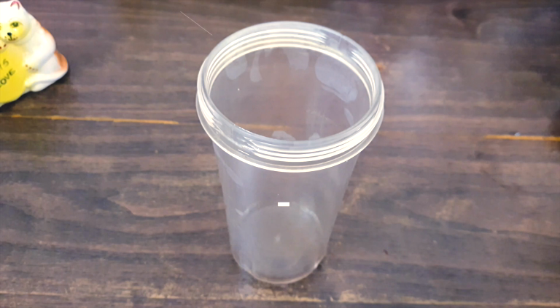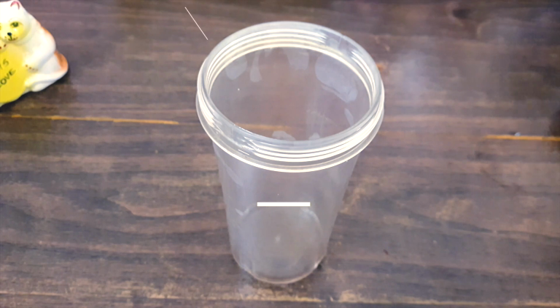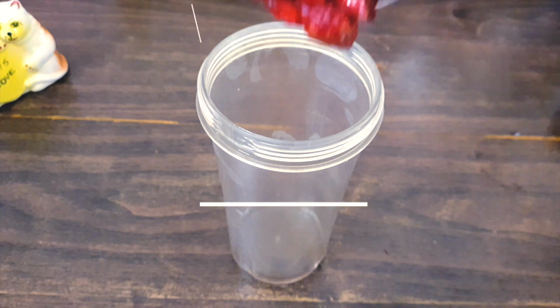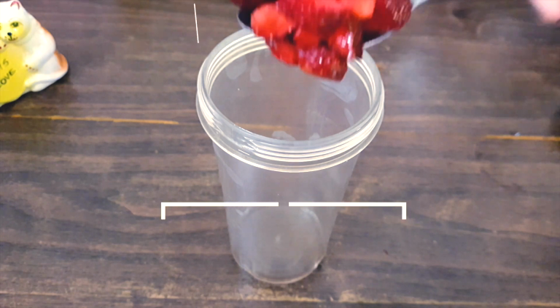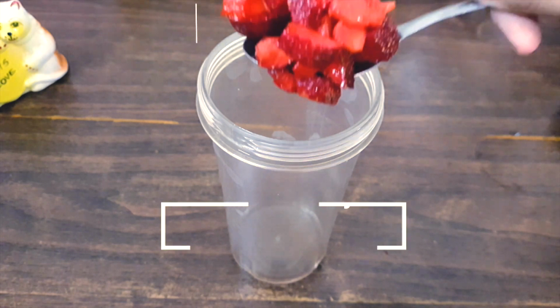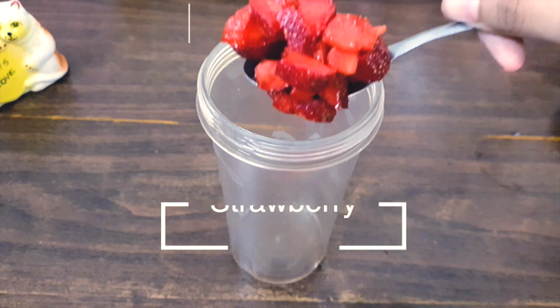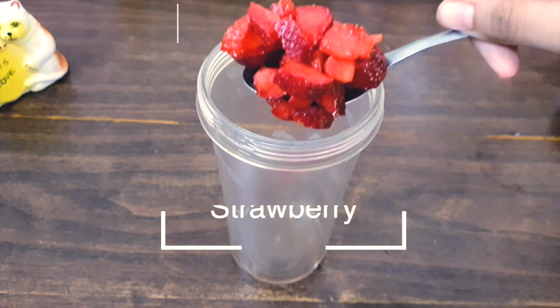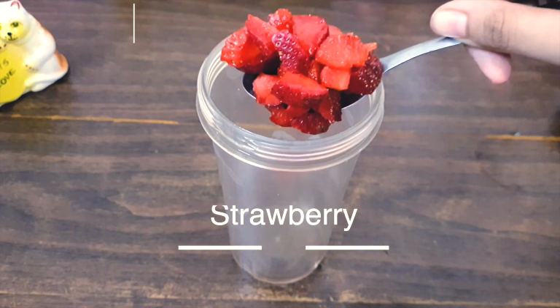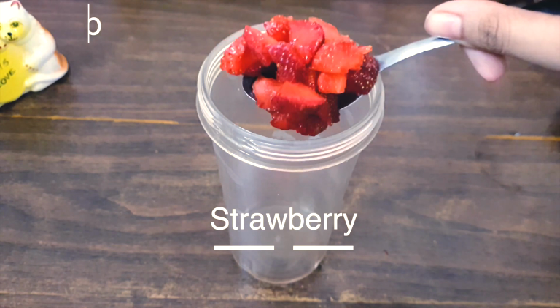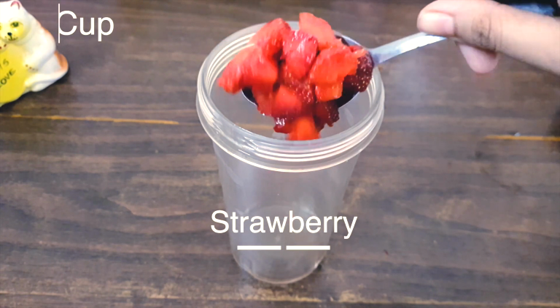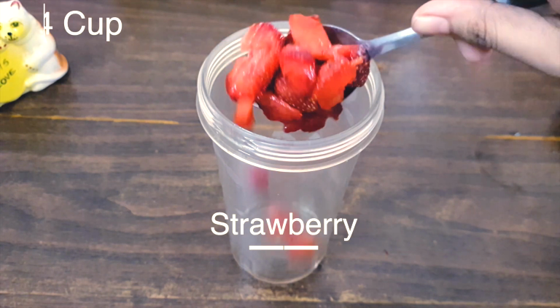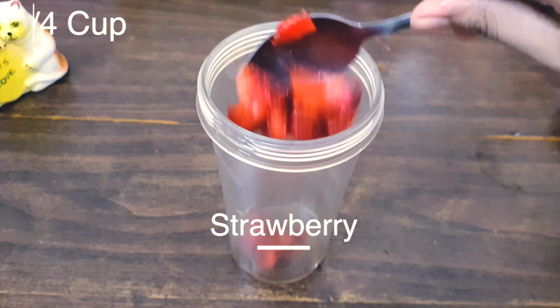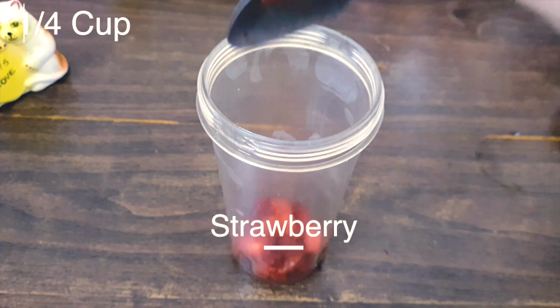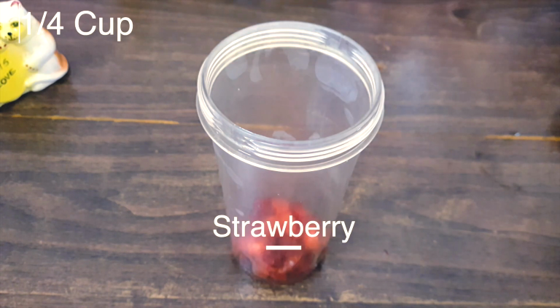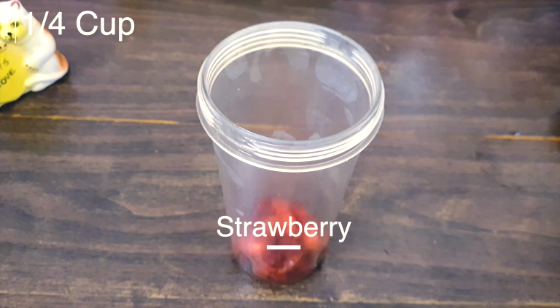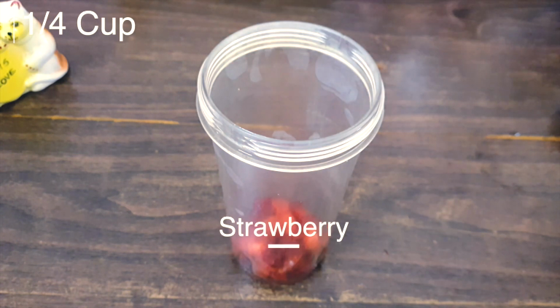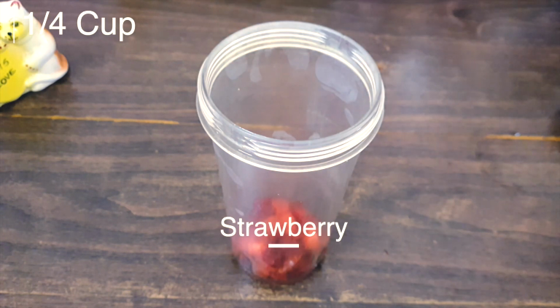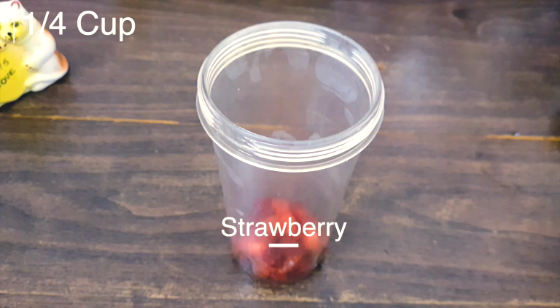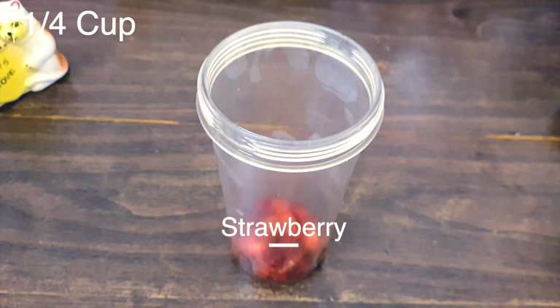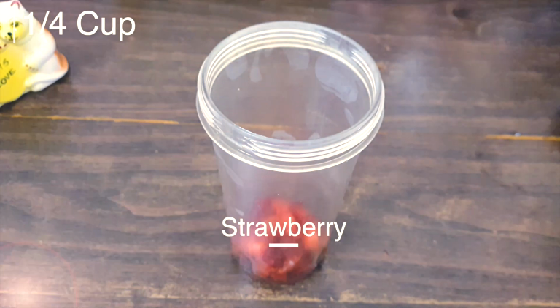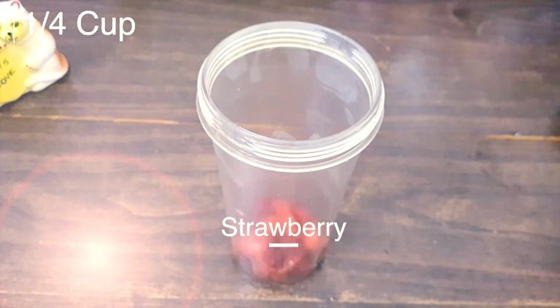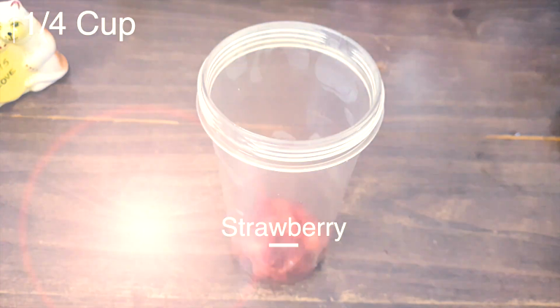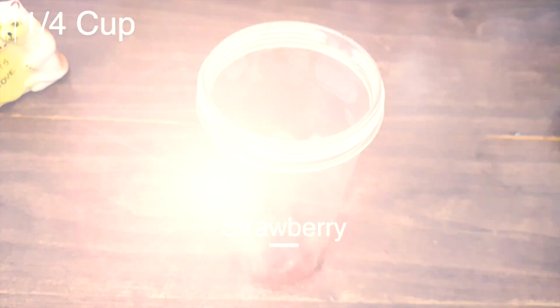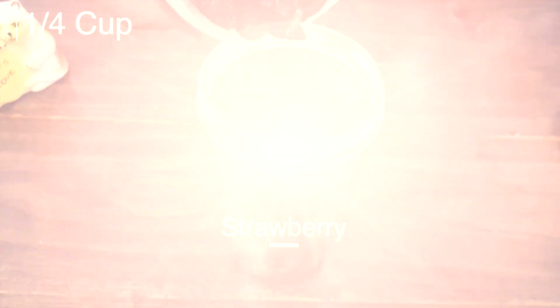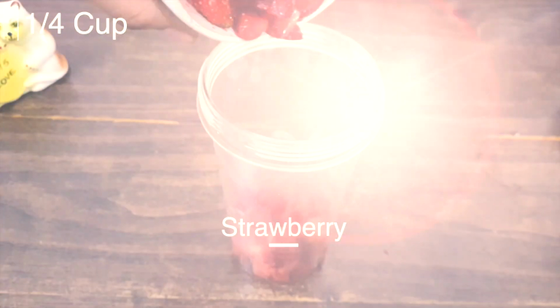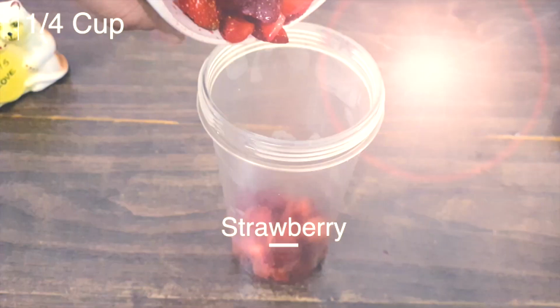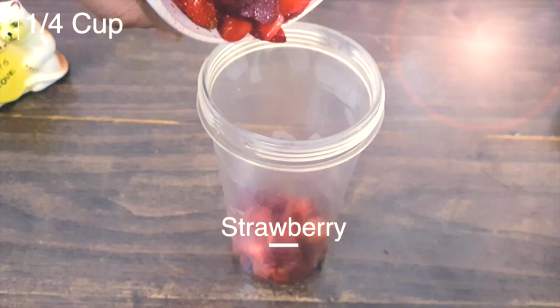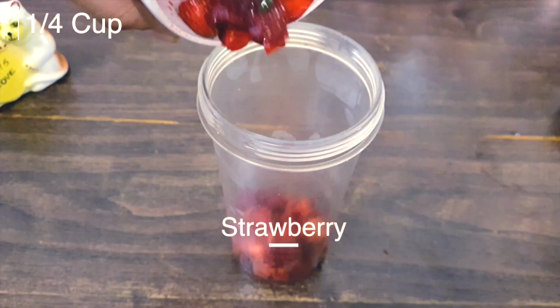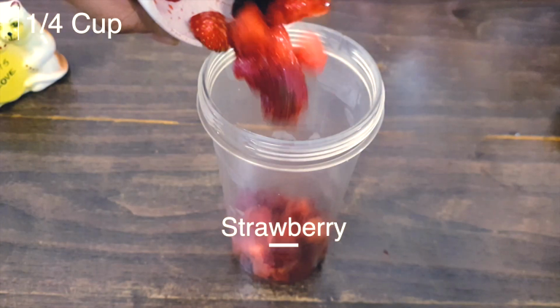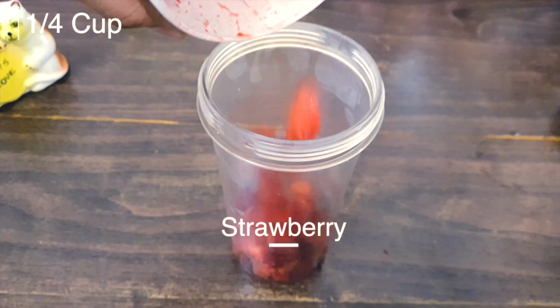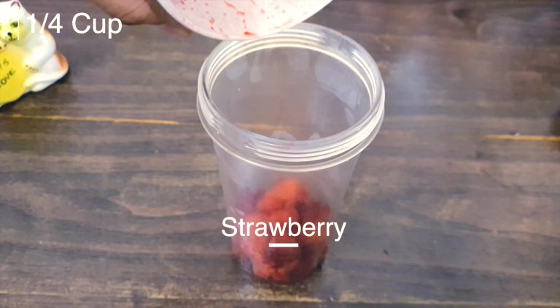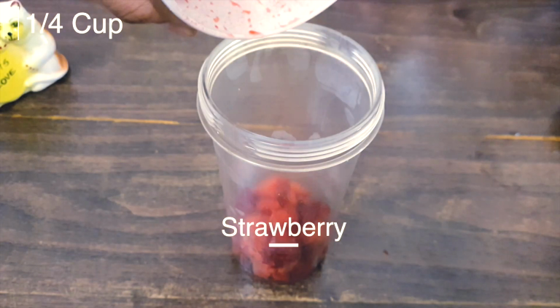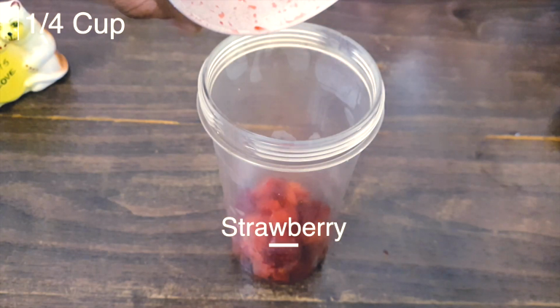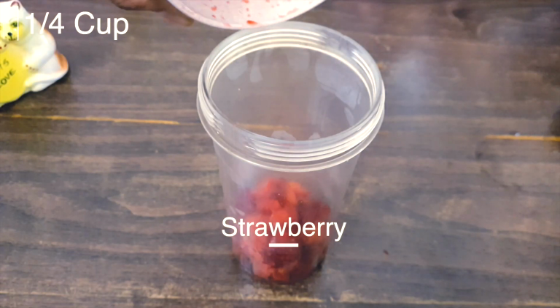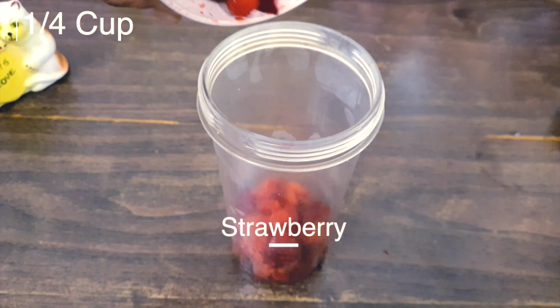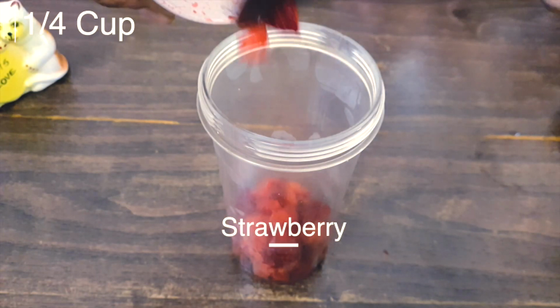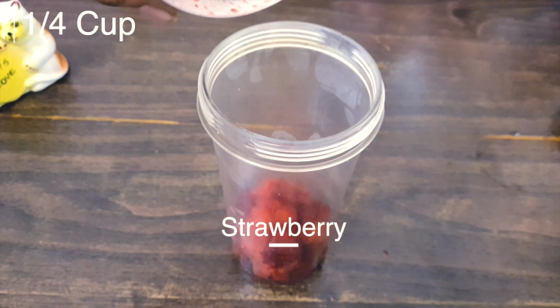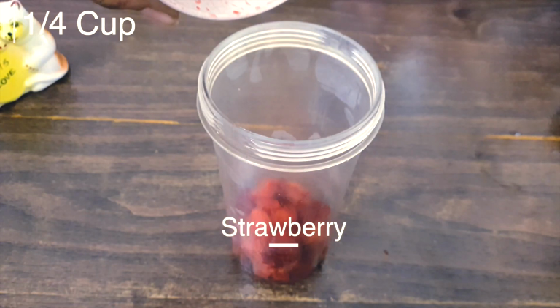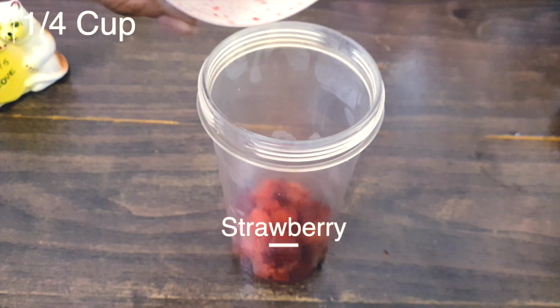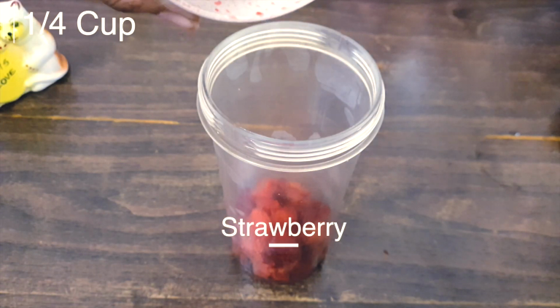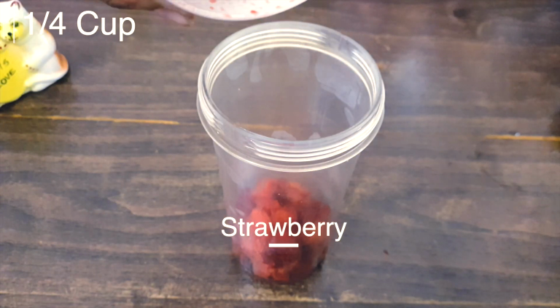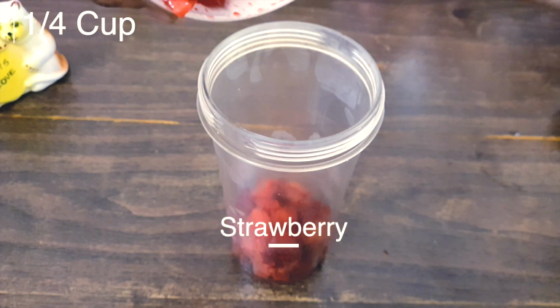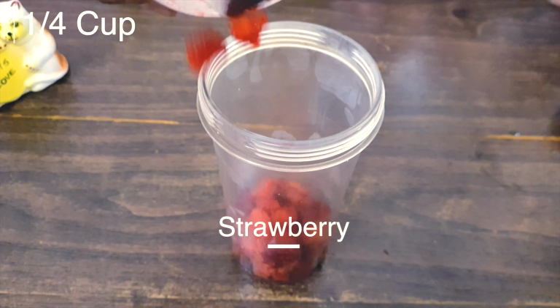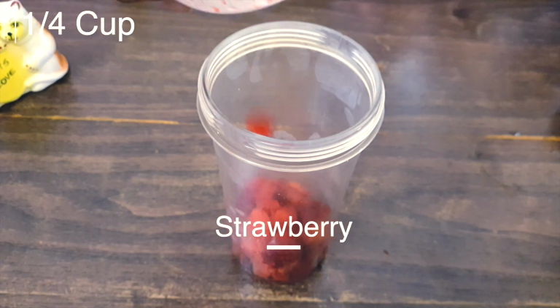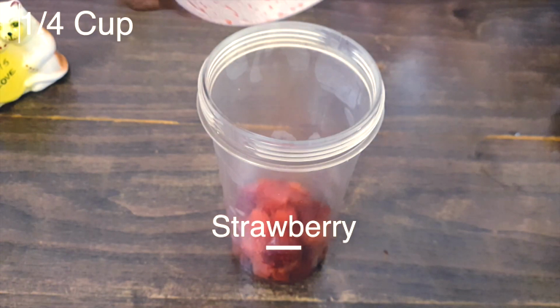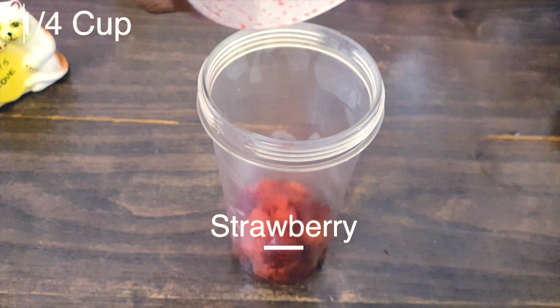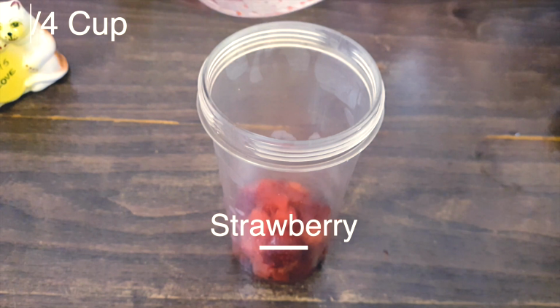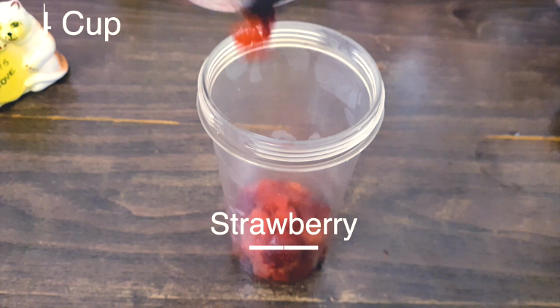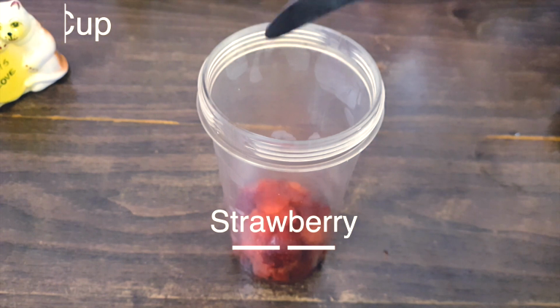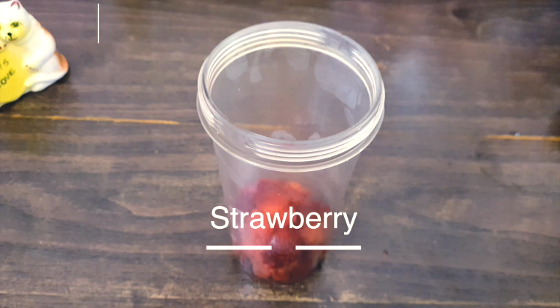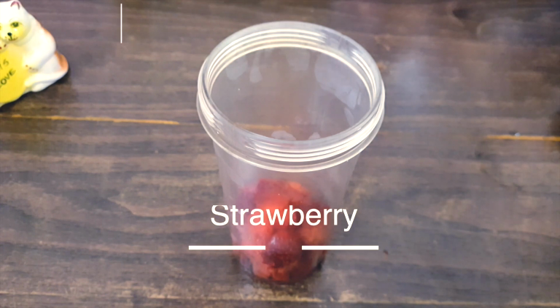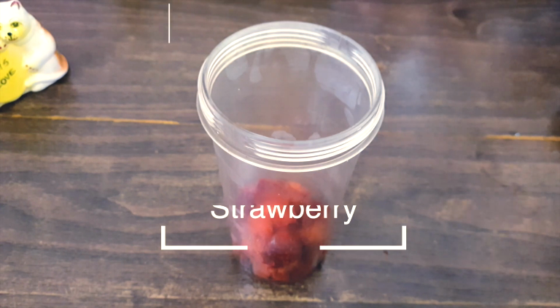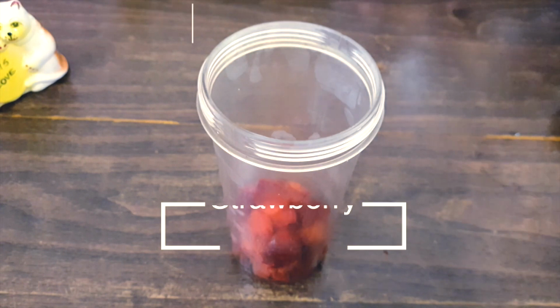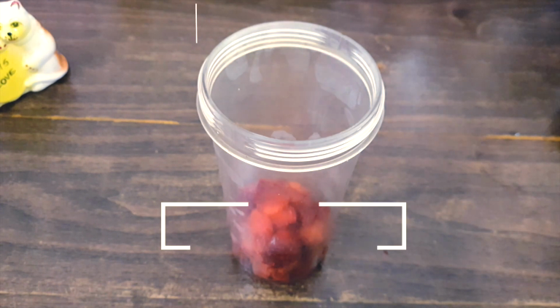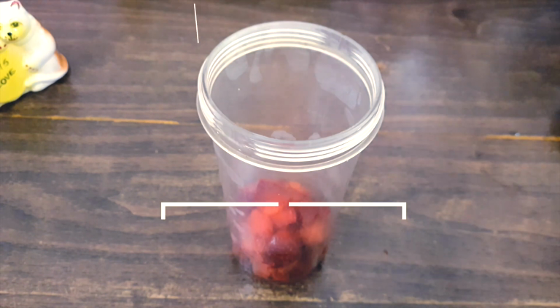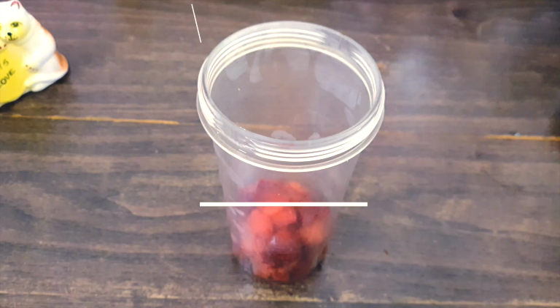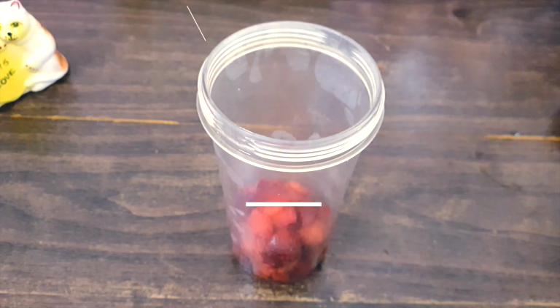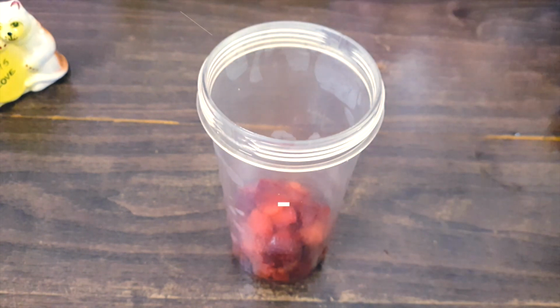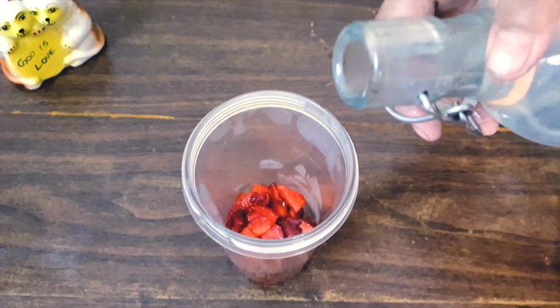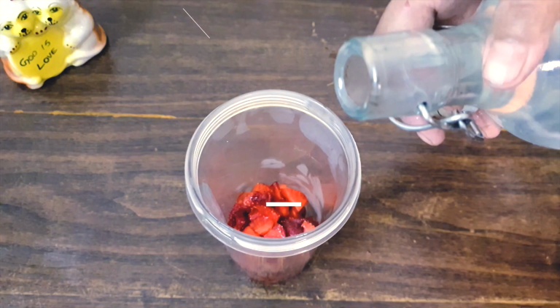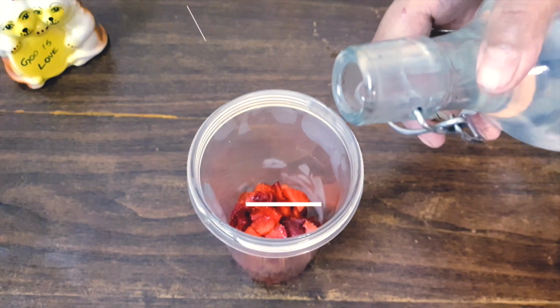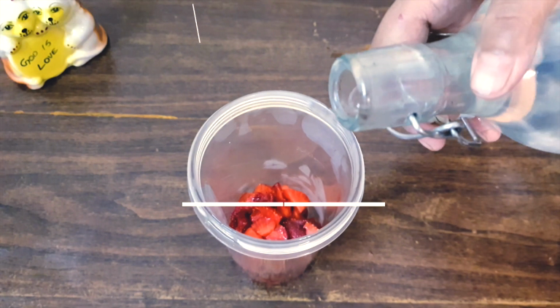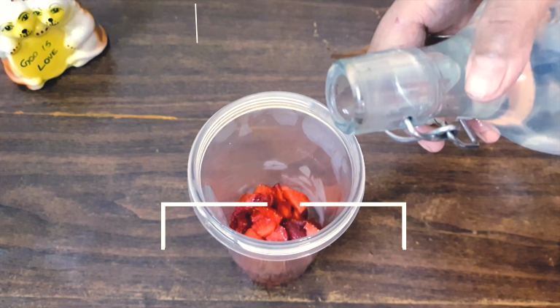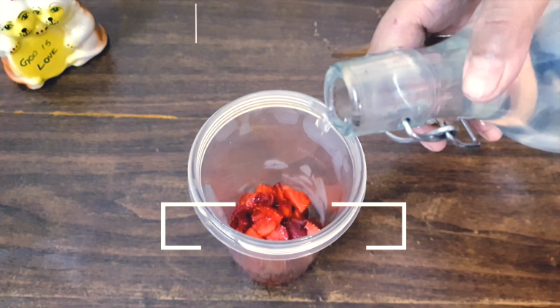Then I'll cut the pieces. Then put the strawberry on the top.